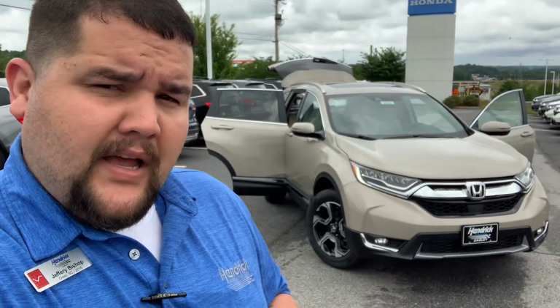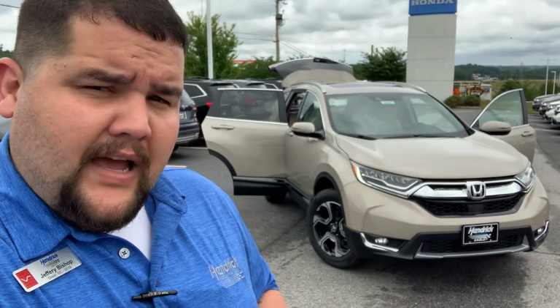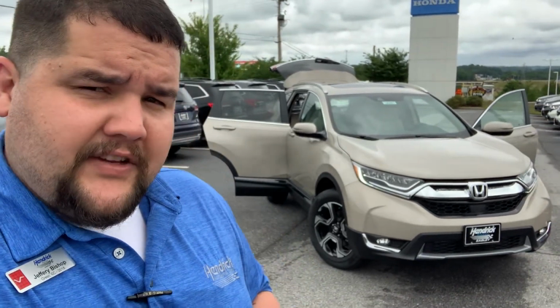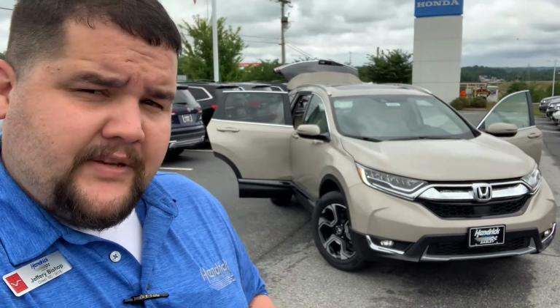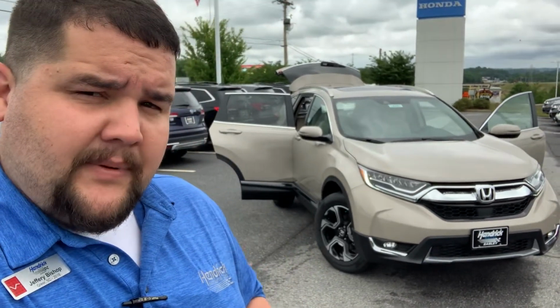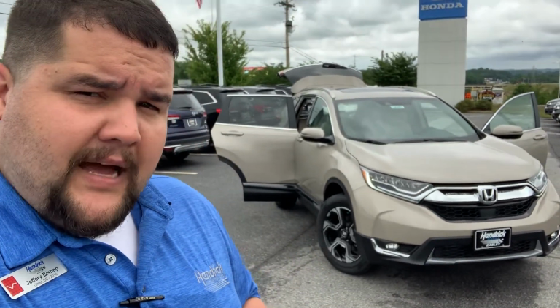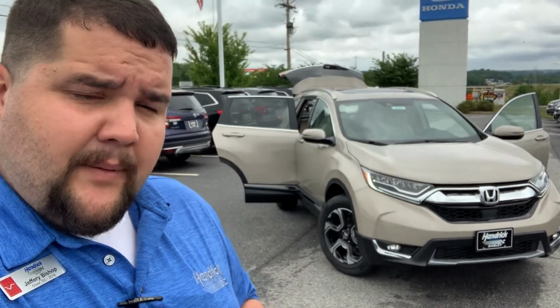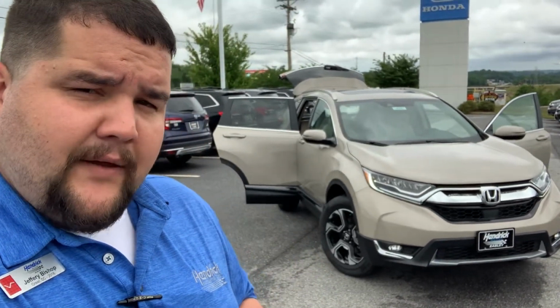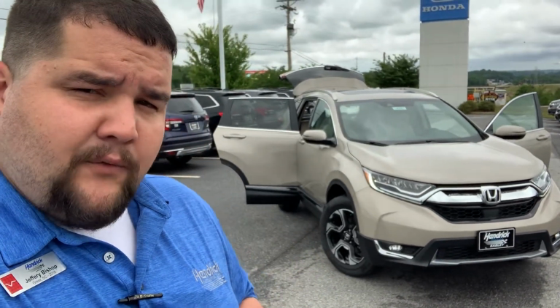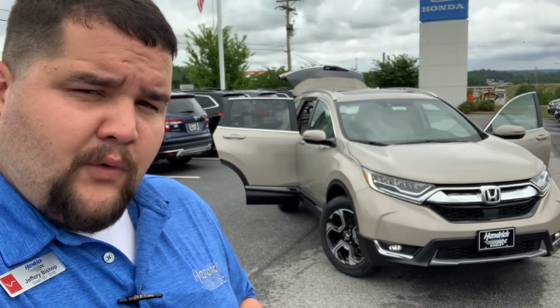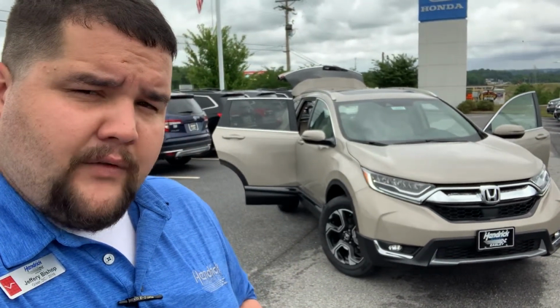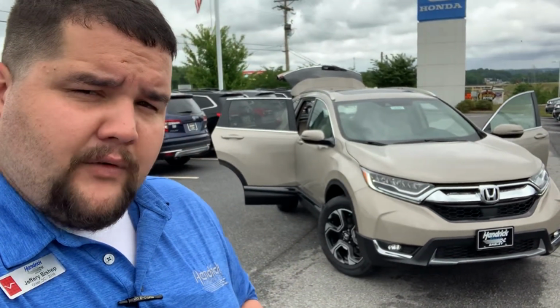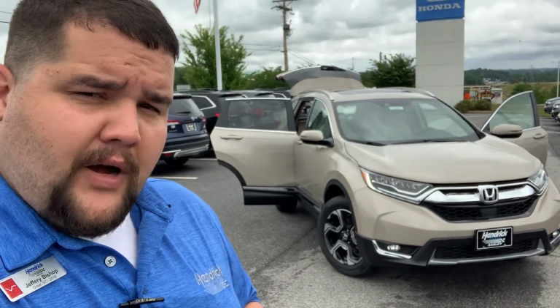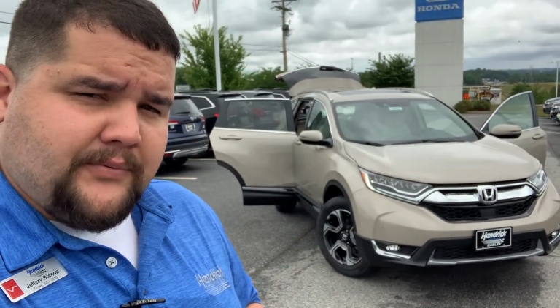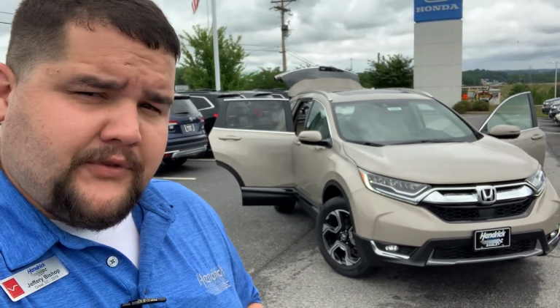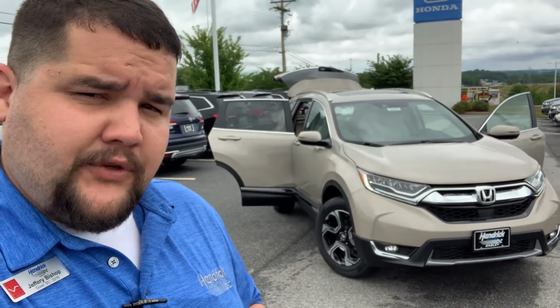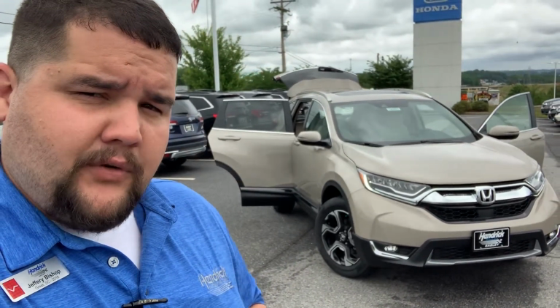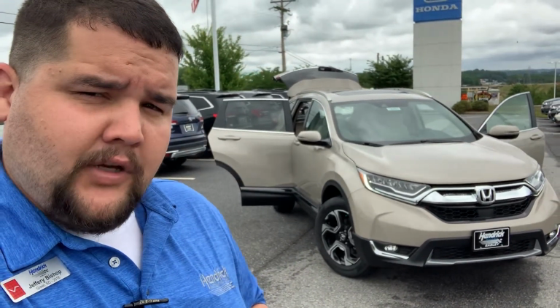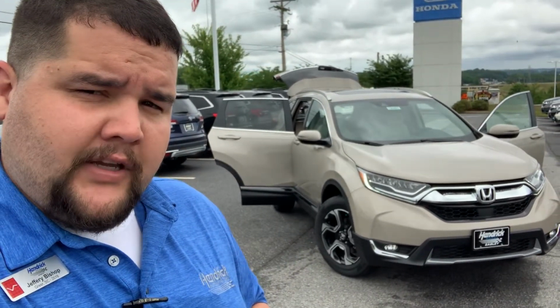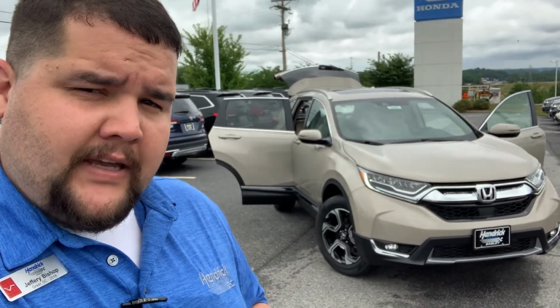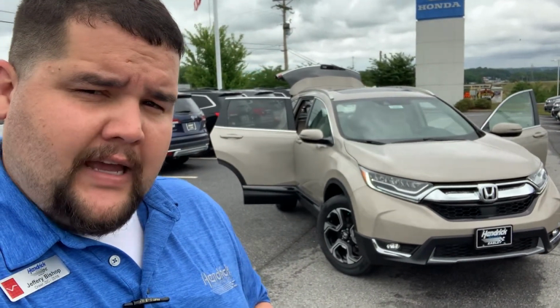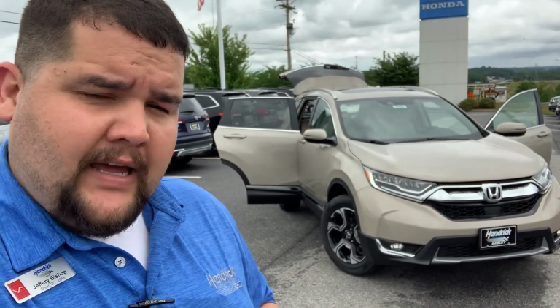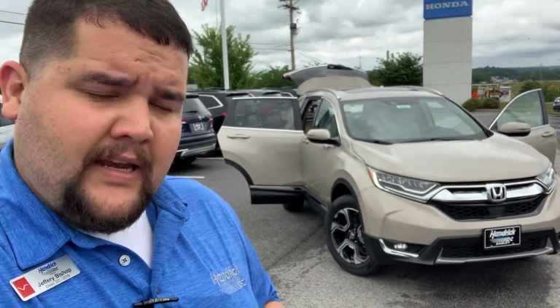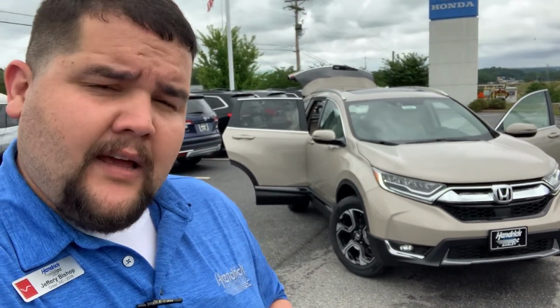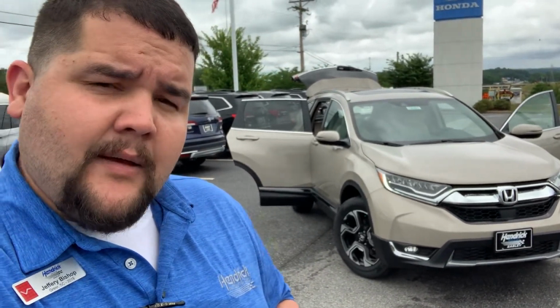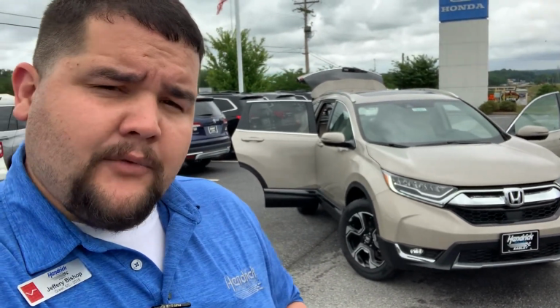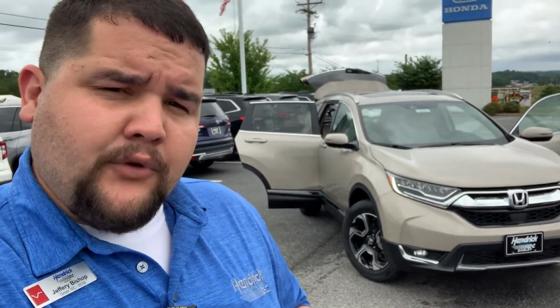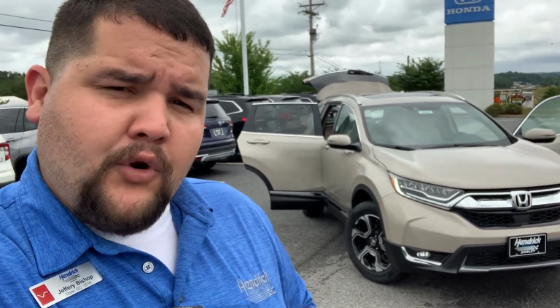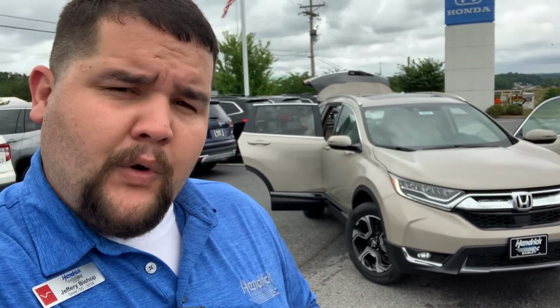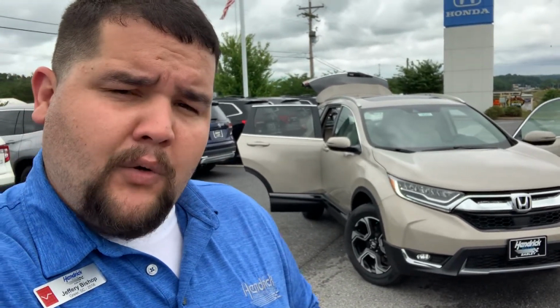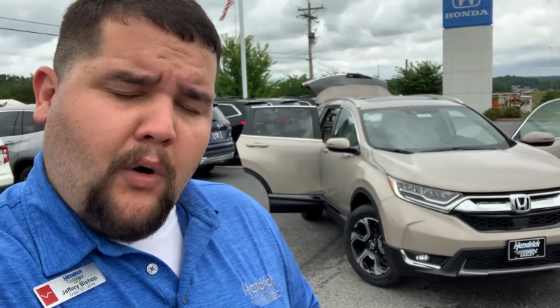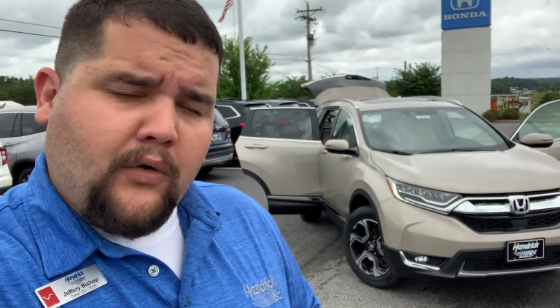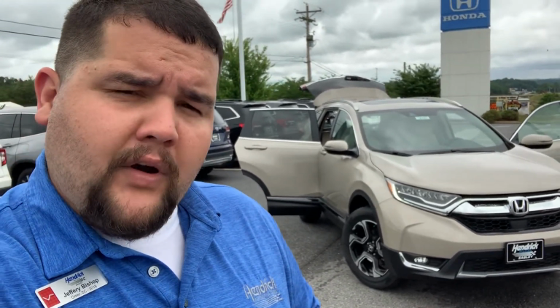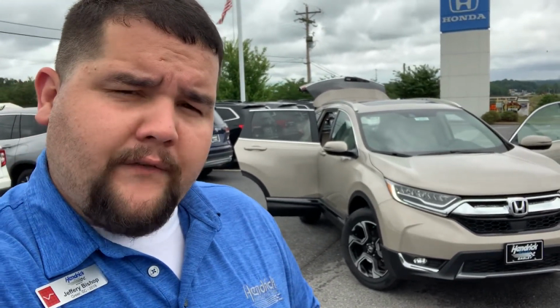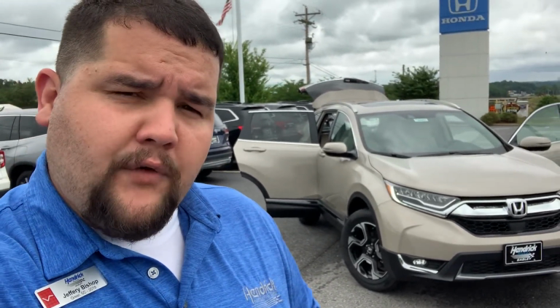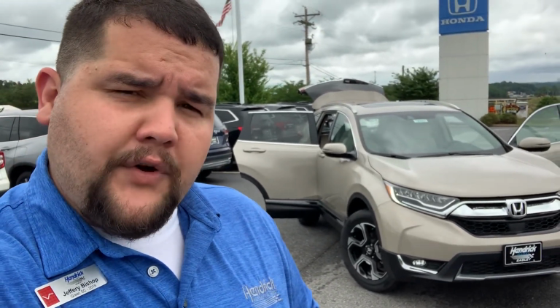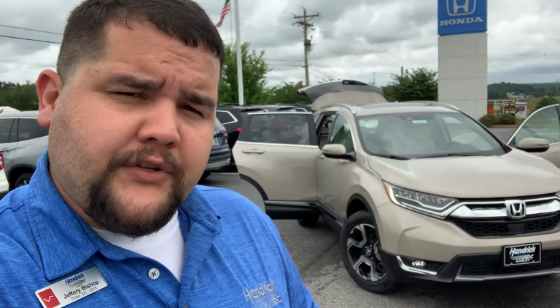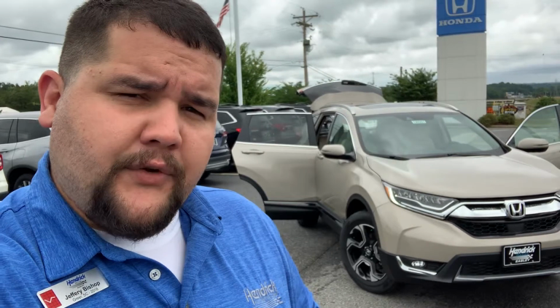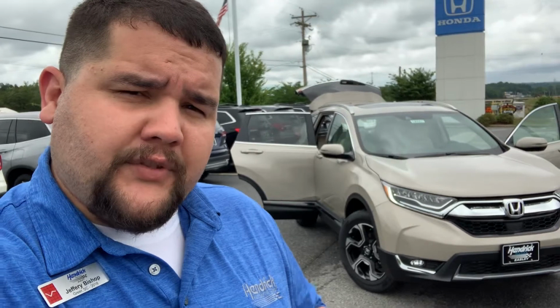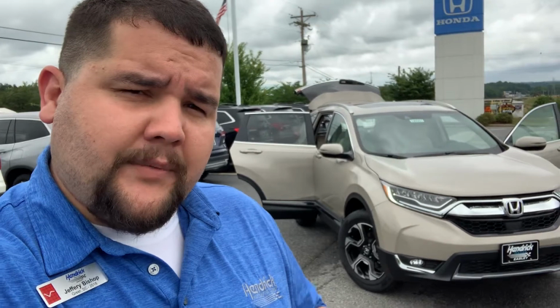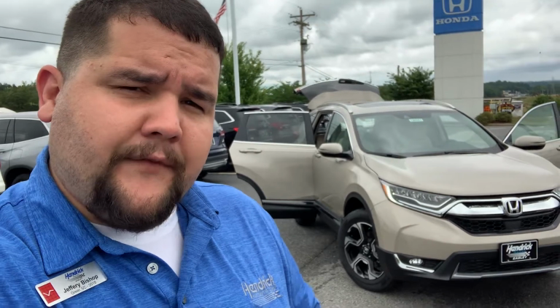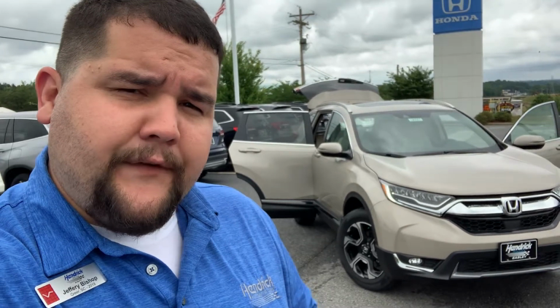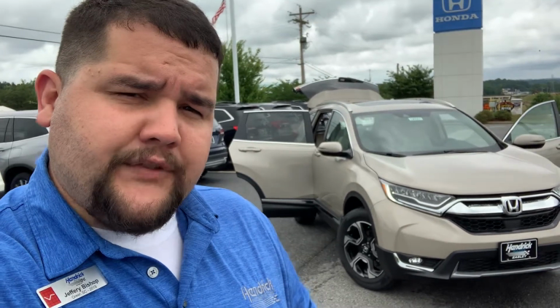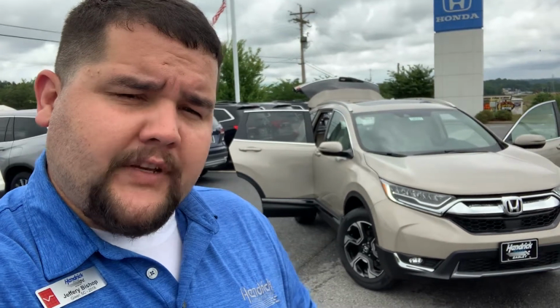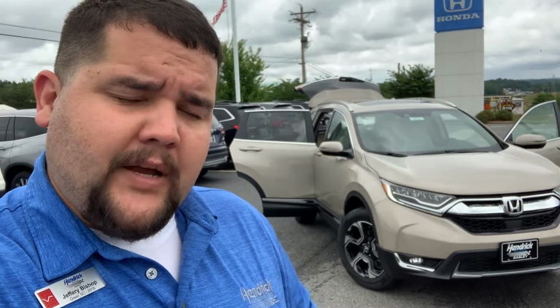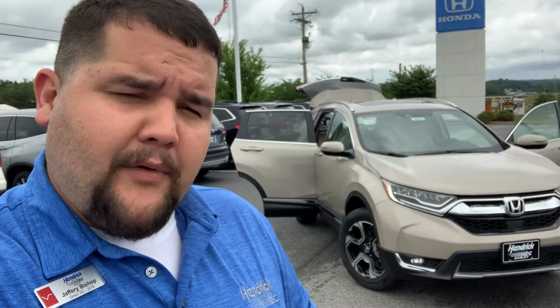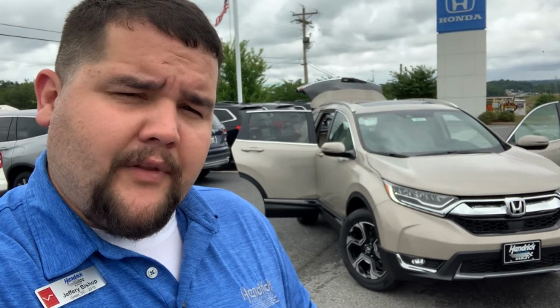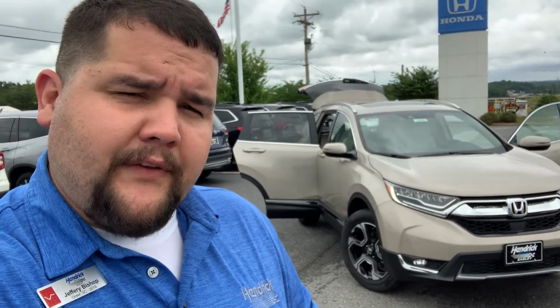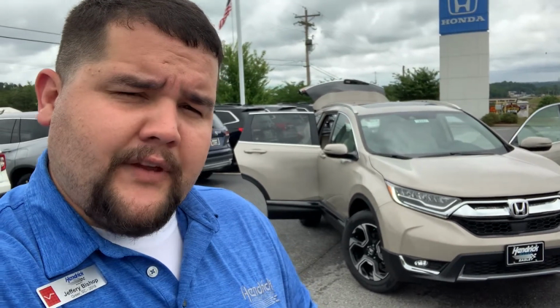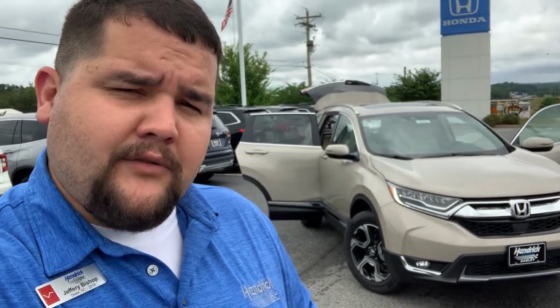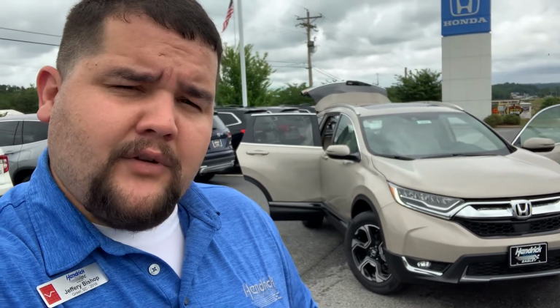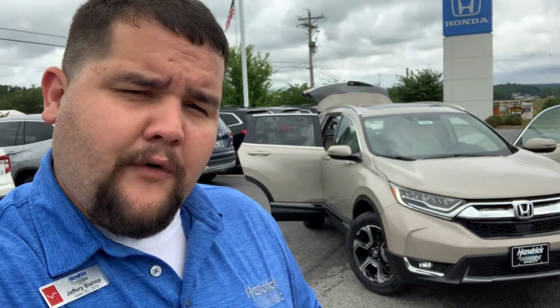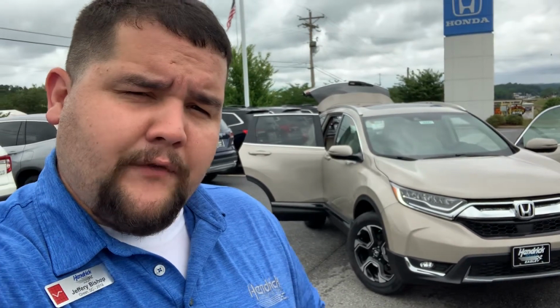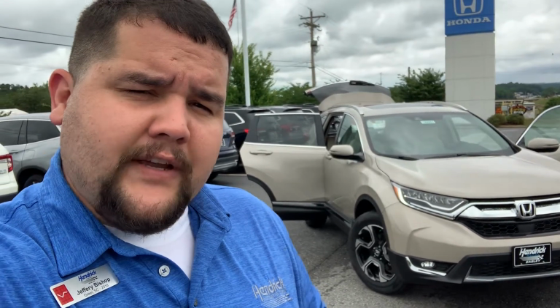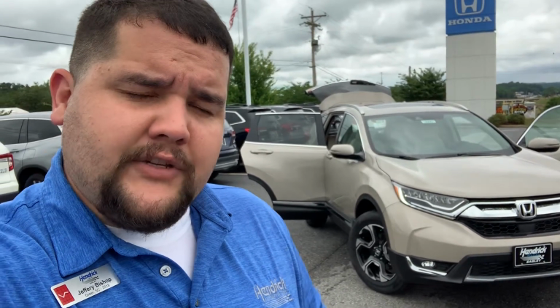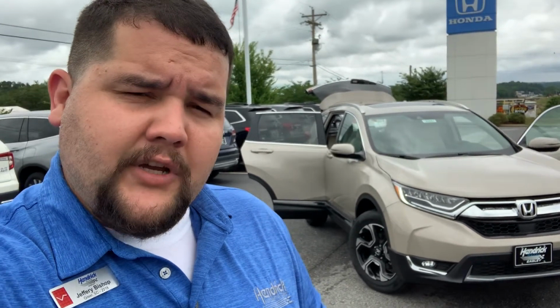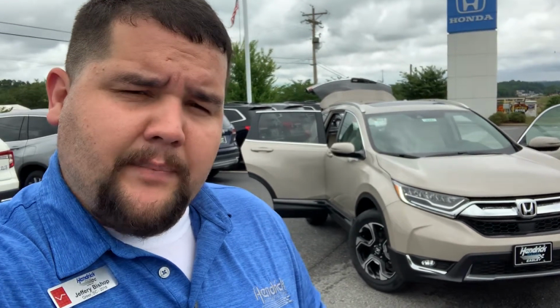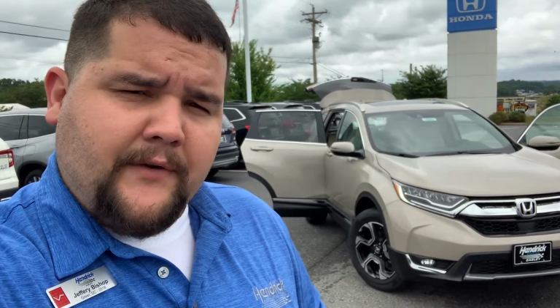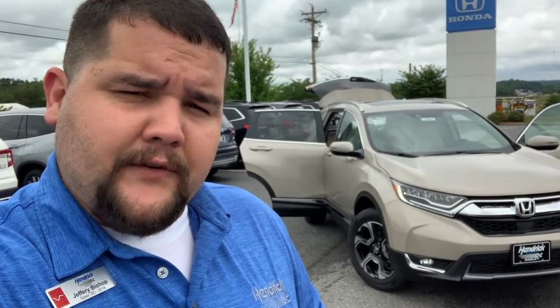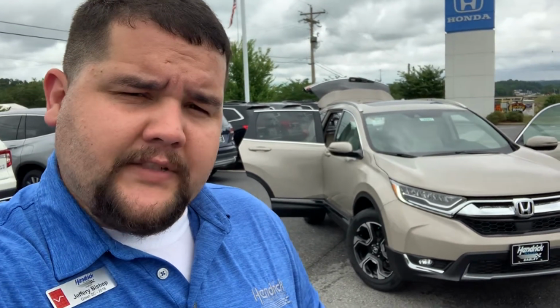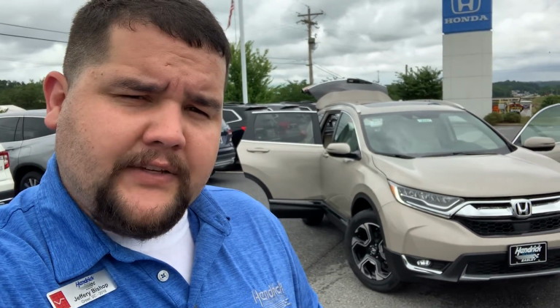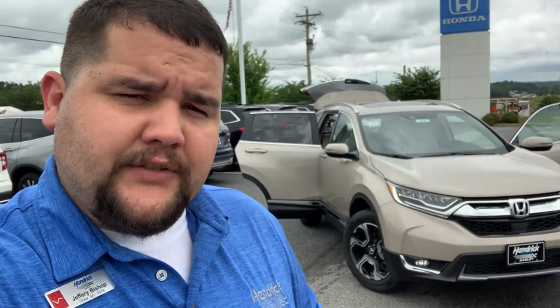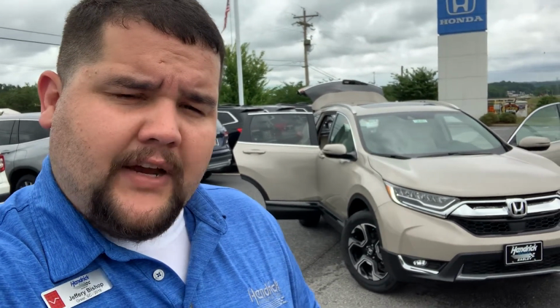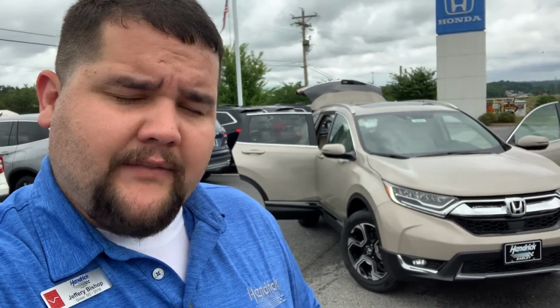As you see behind me, I have one of the options you were looking at. We'll do a quick walk-around for you, show you some of the features that come on the vehicle, and hopefully get you up here for a test drive.